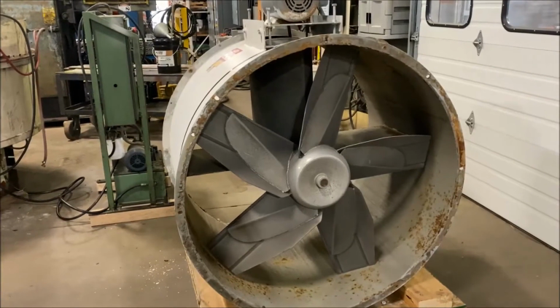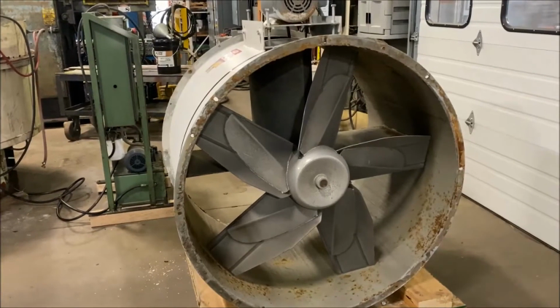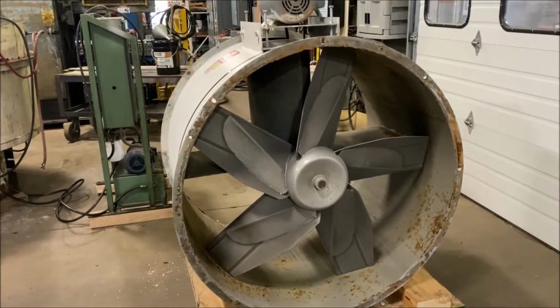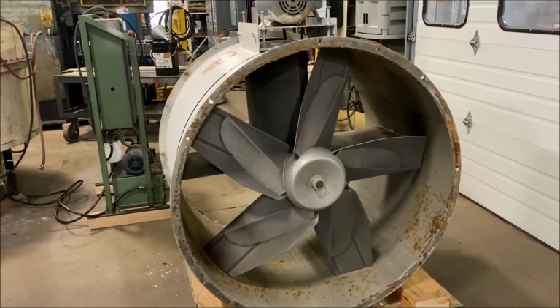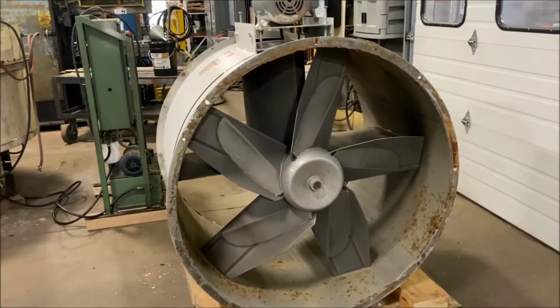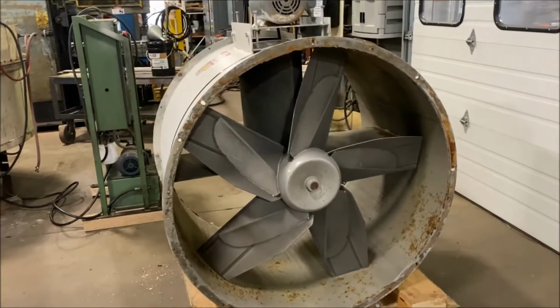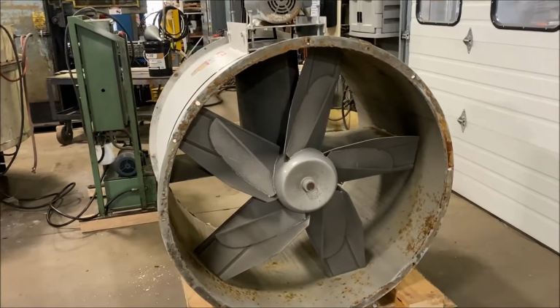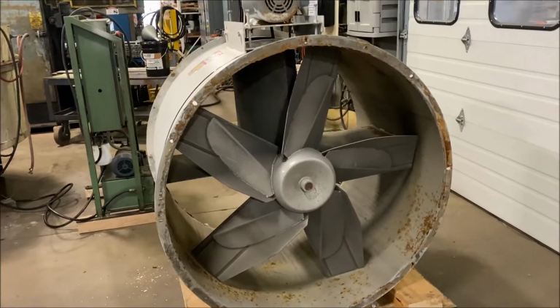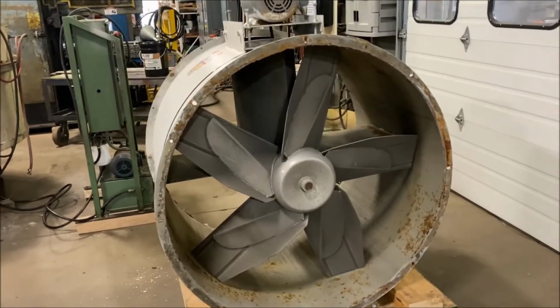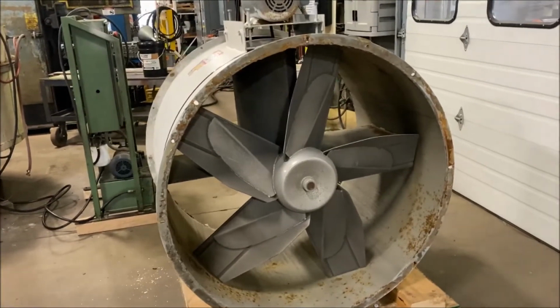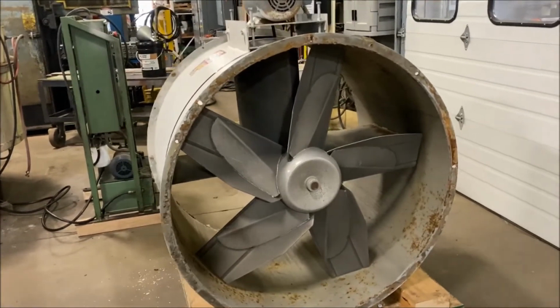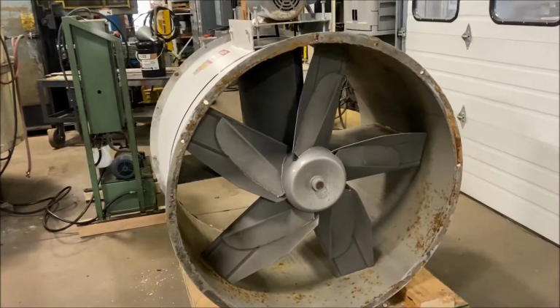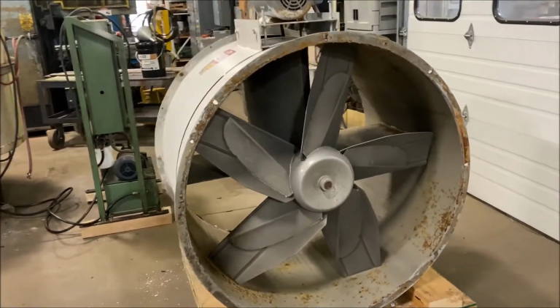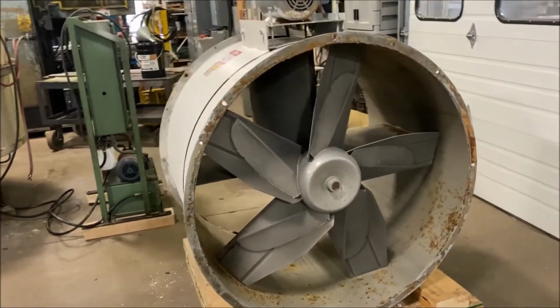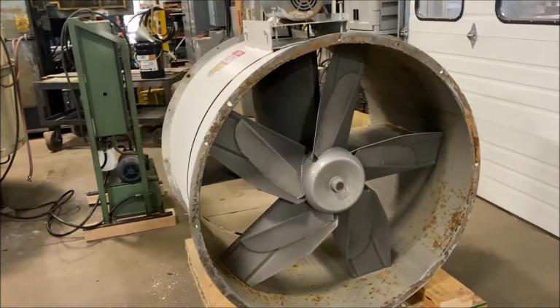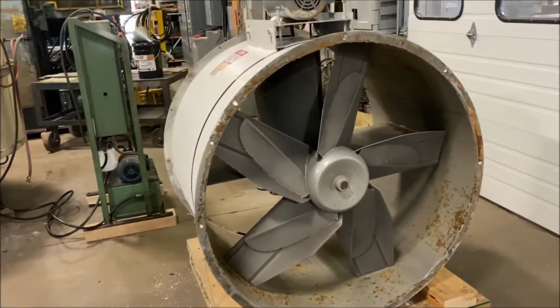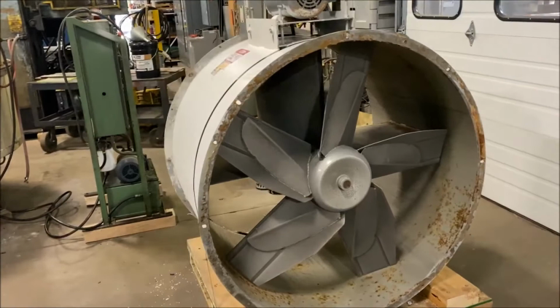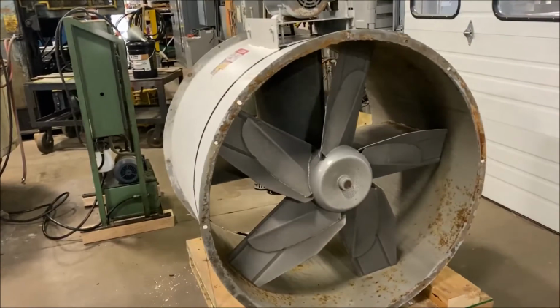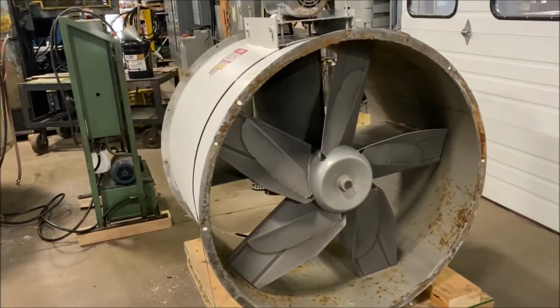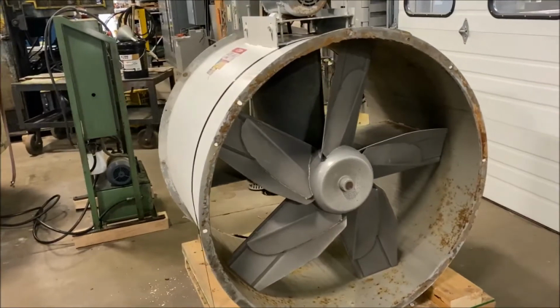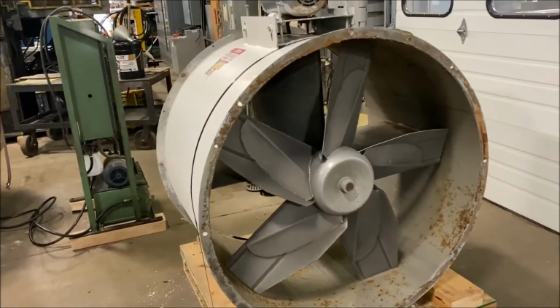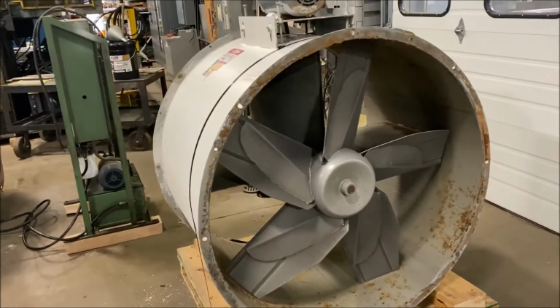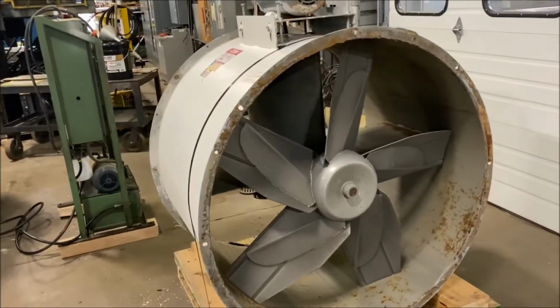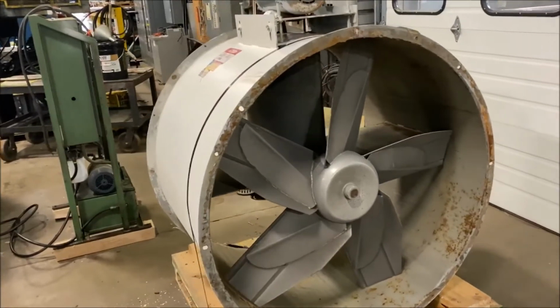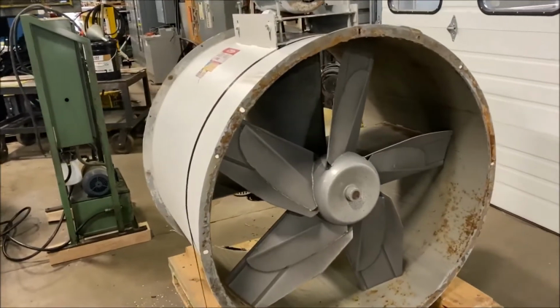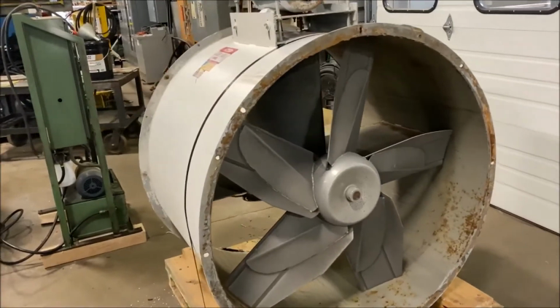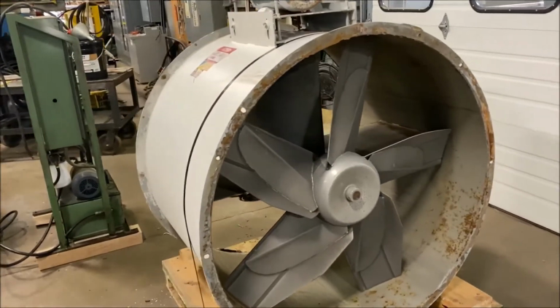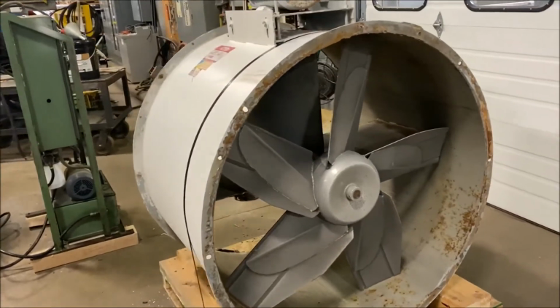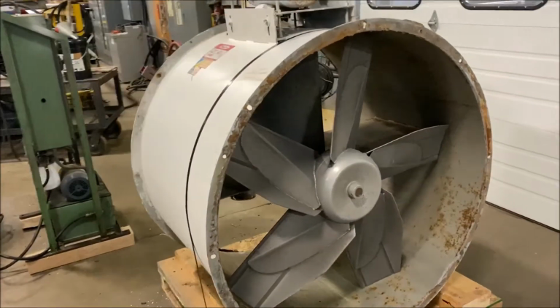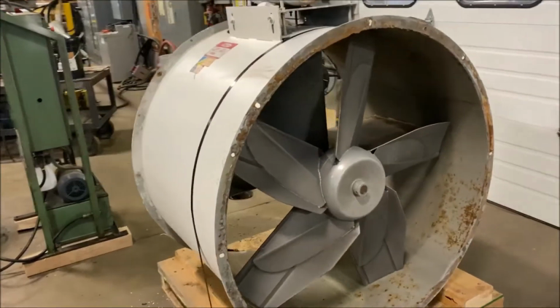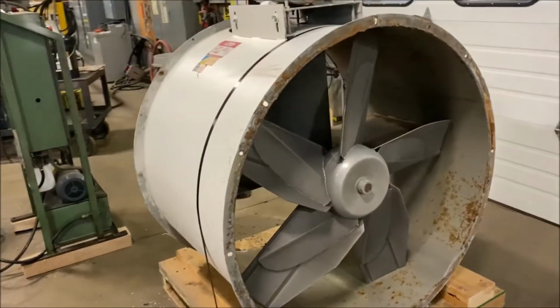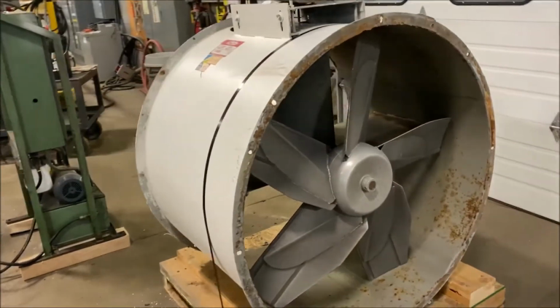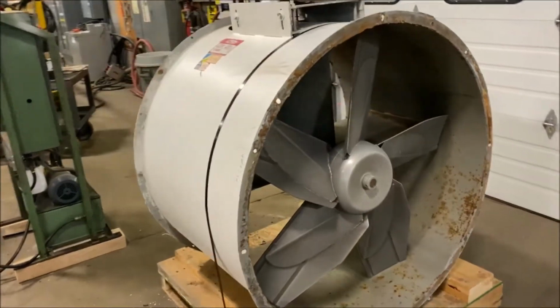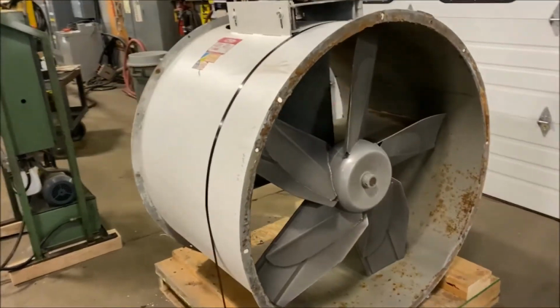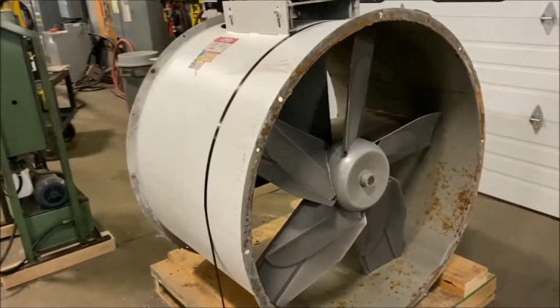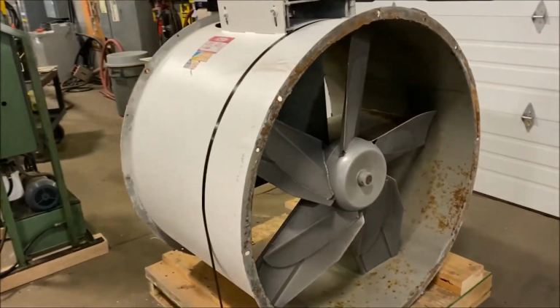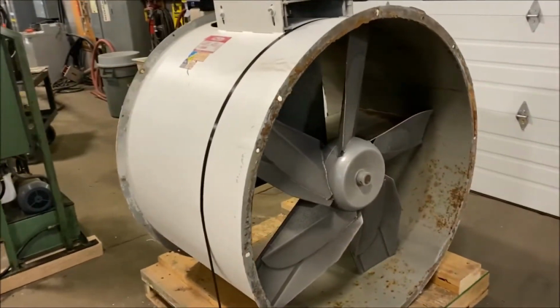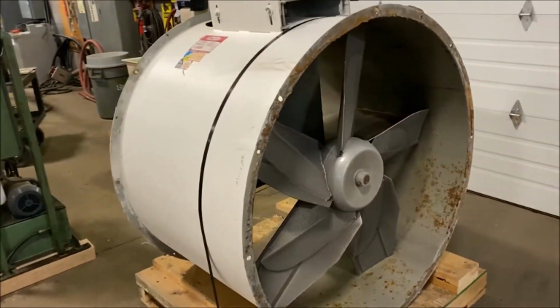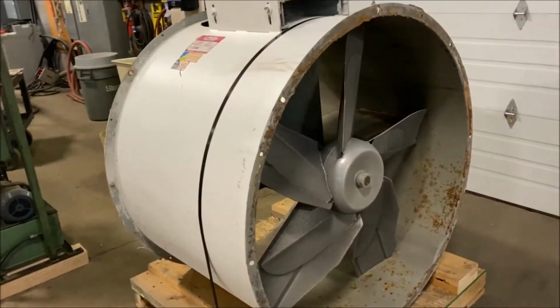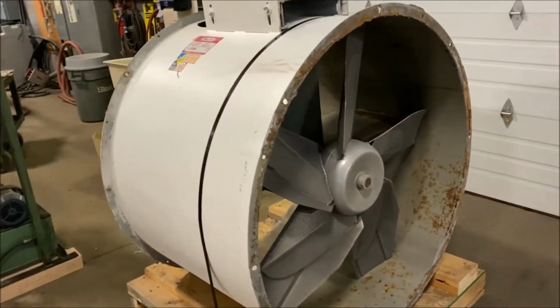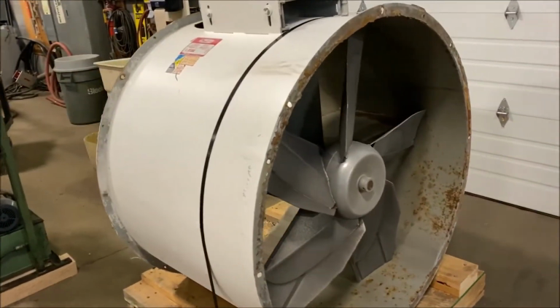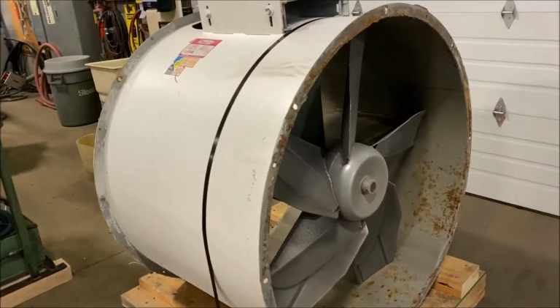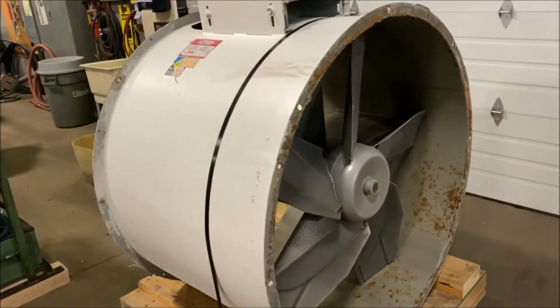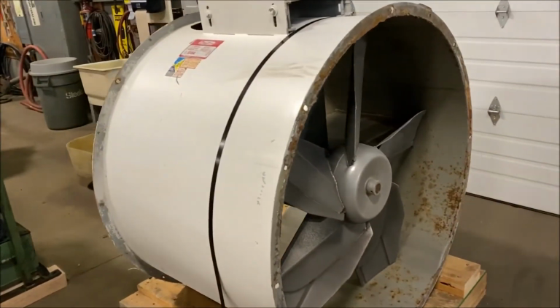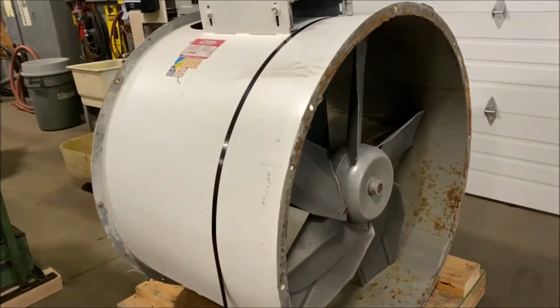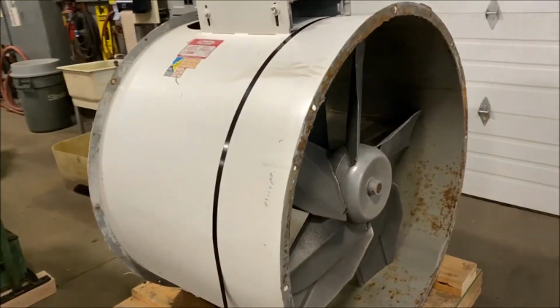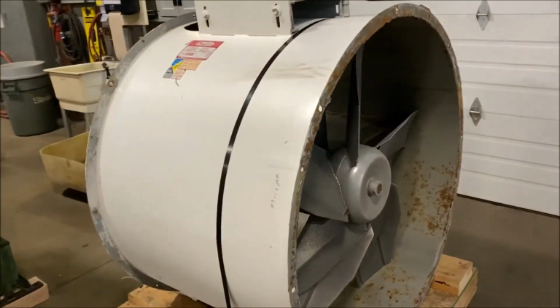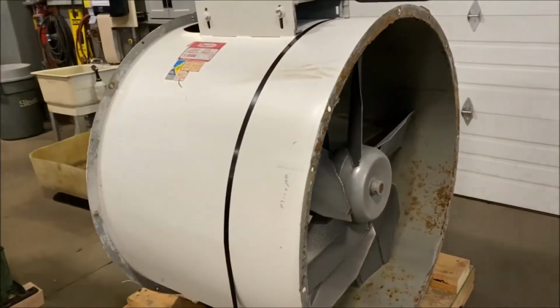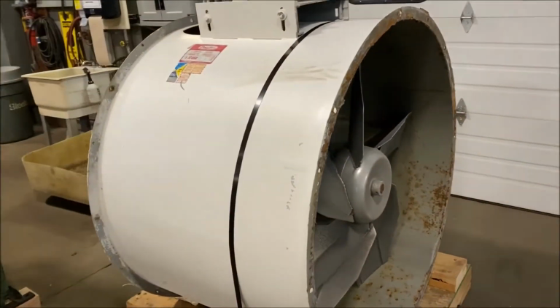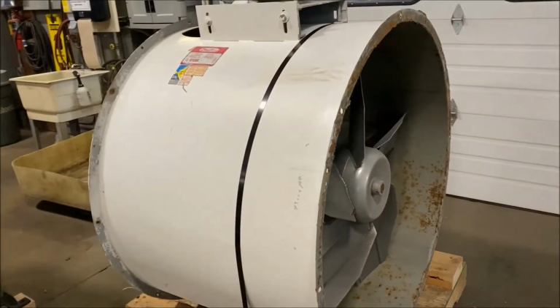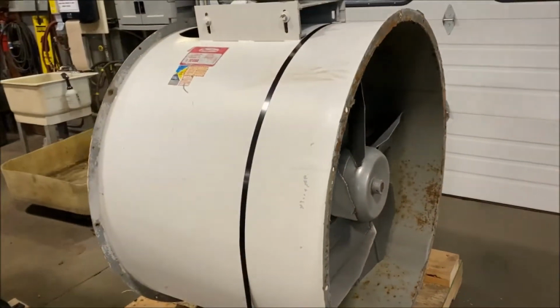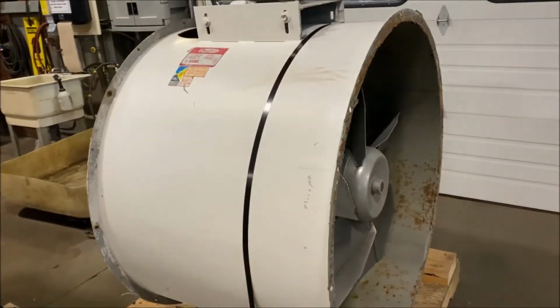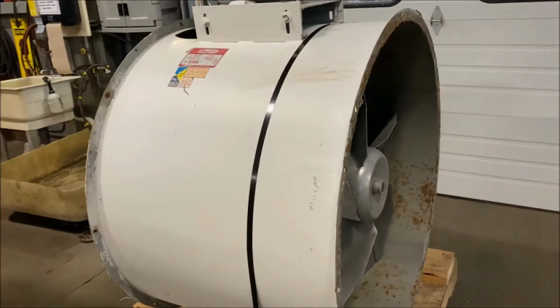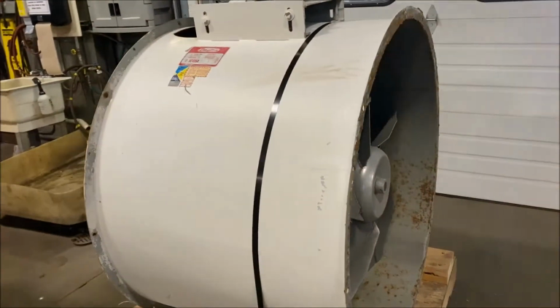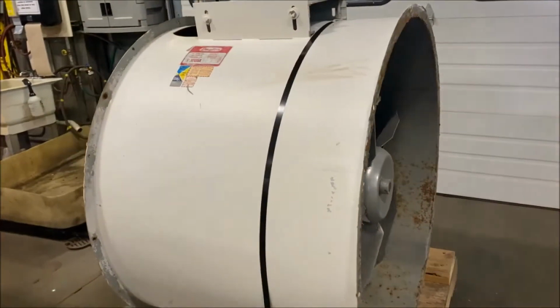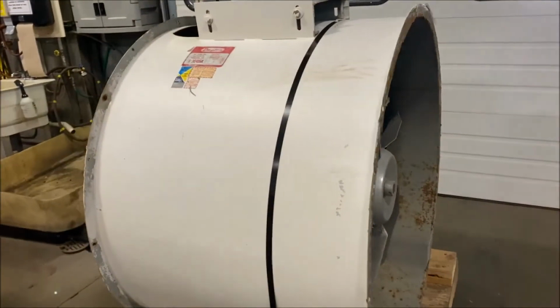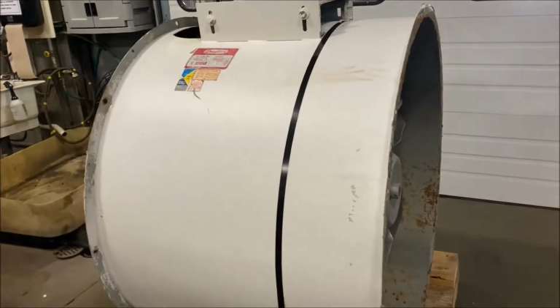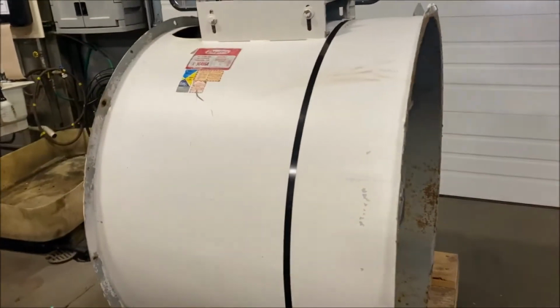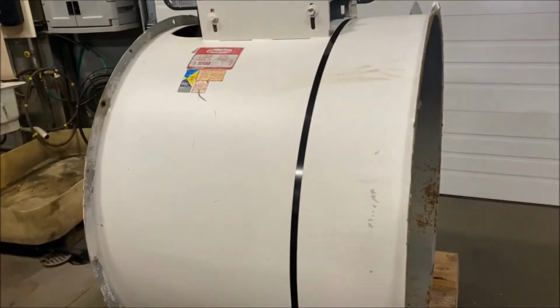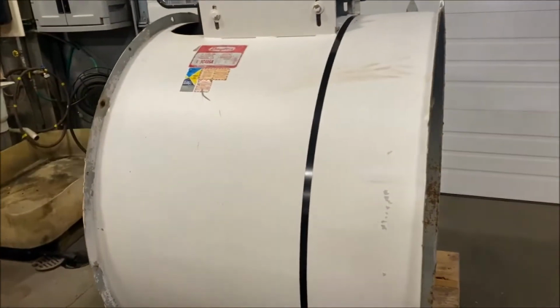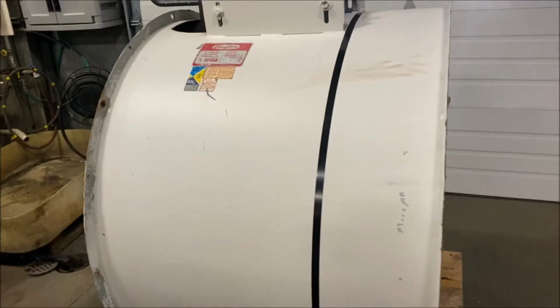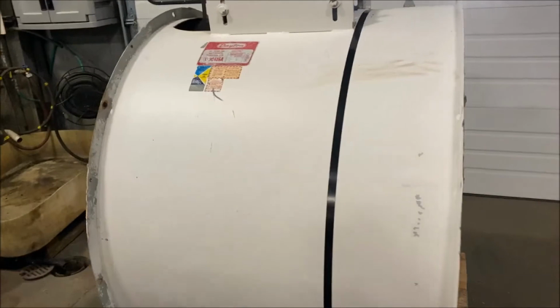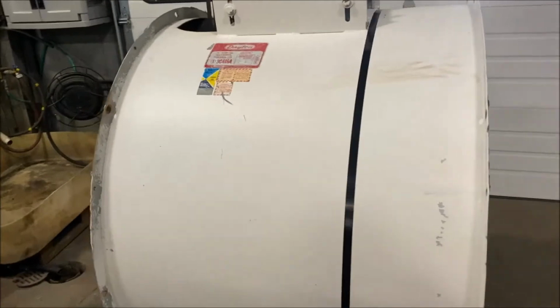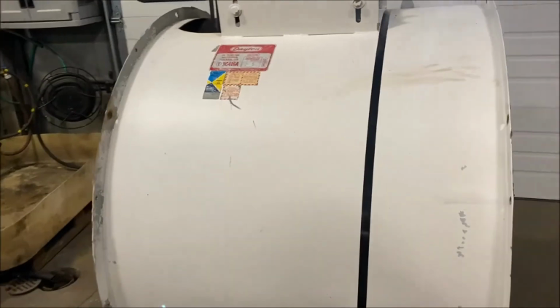Hello, today you're looking at a Dayton Steel 31,000 CFM exhaust blower brought to you by Lanco.